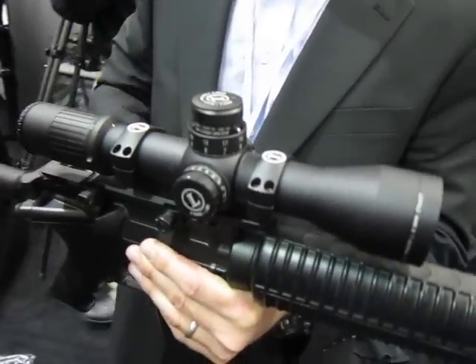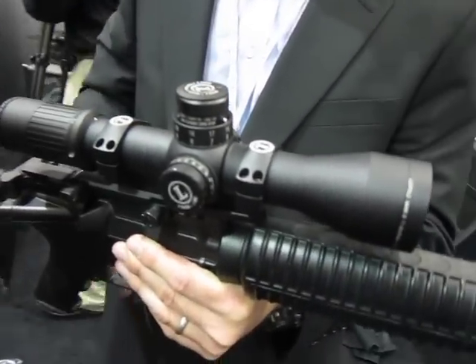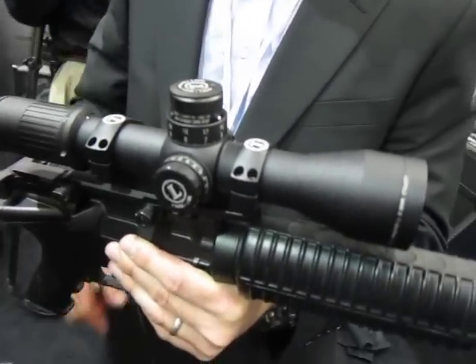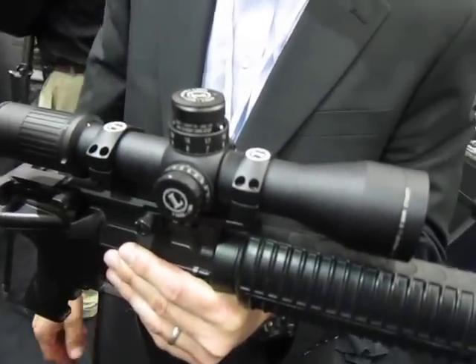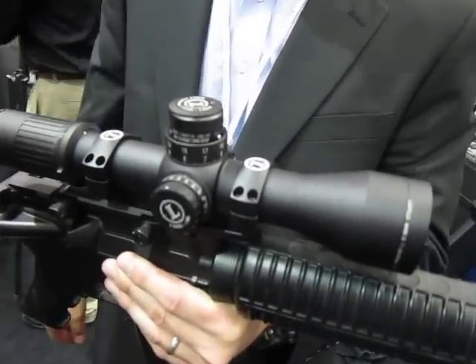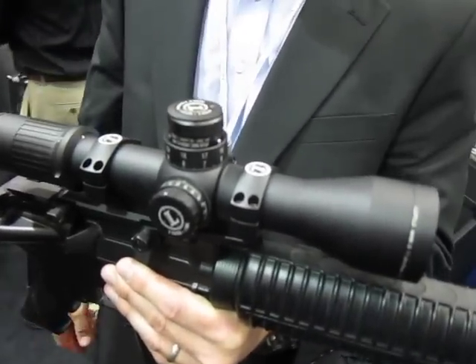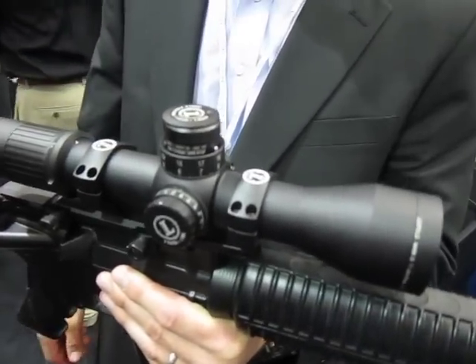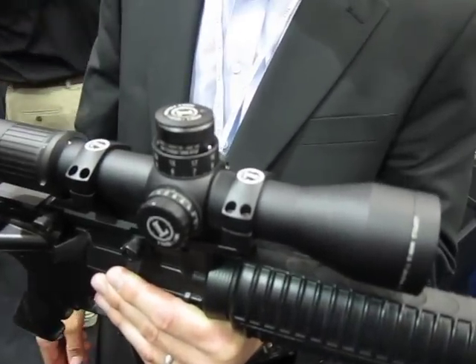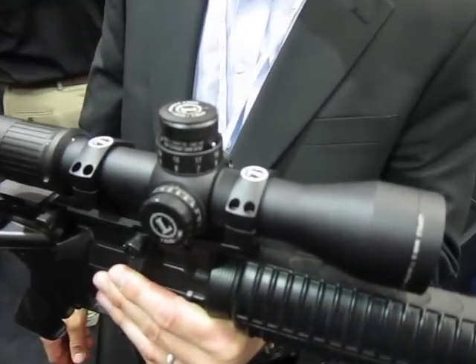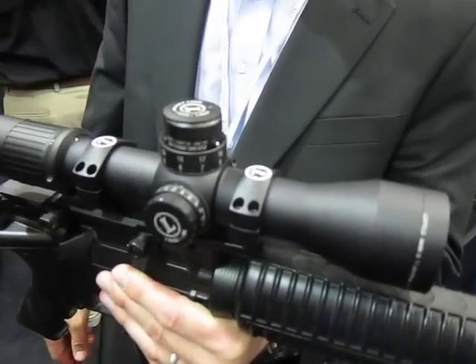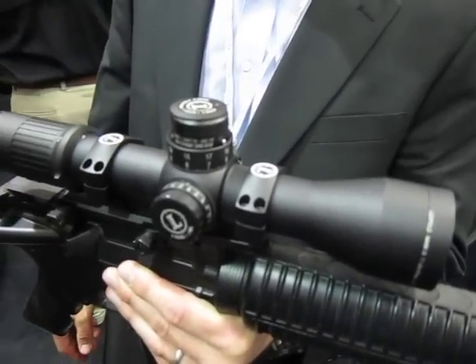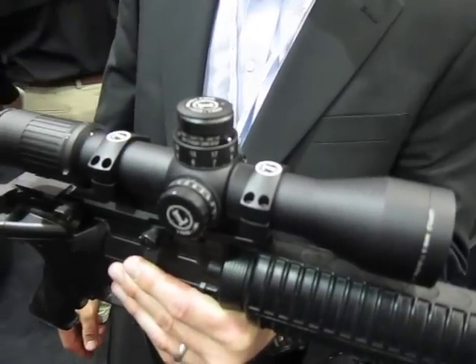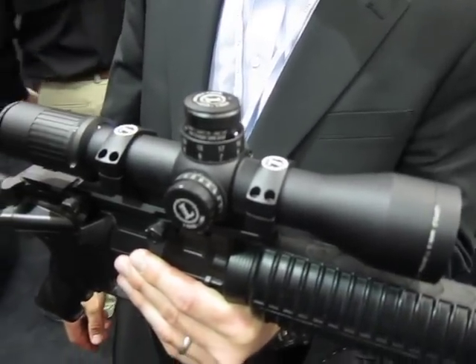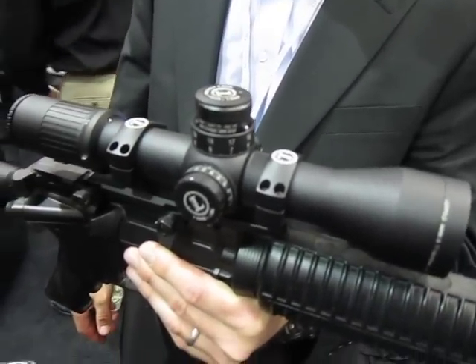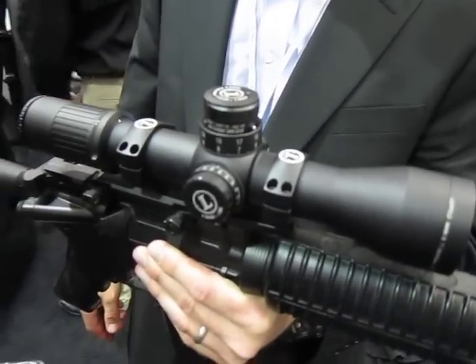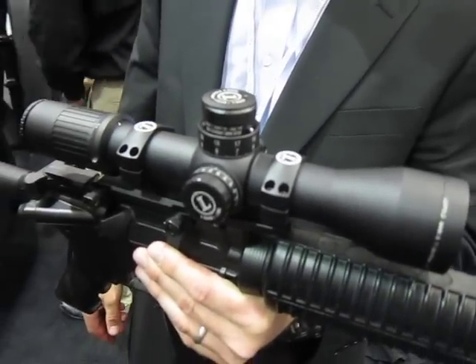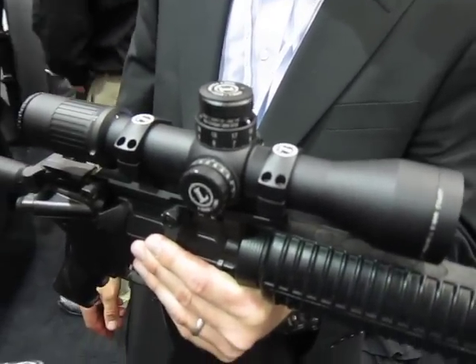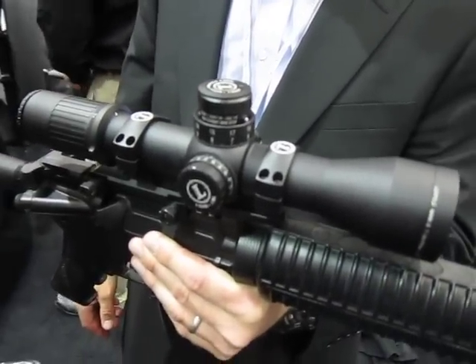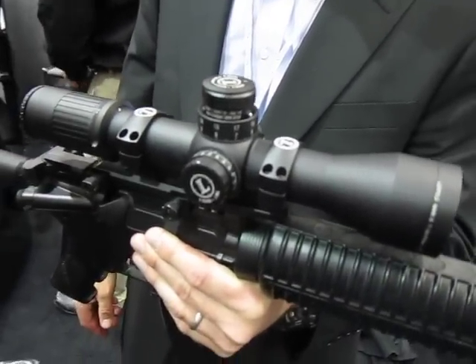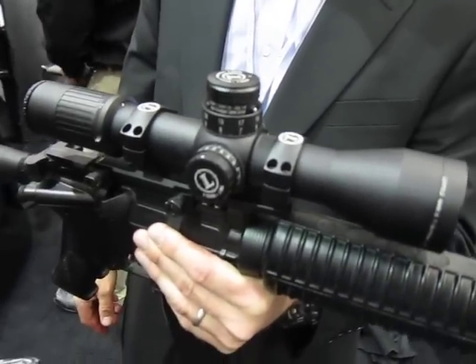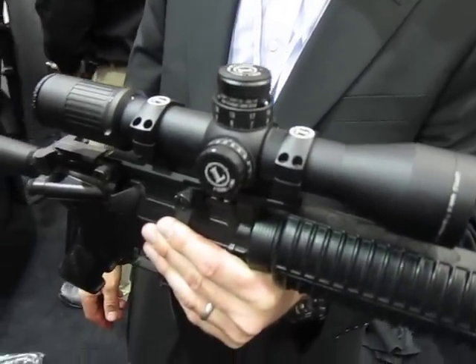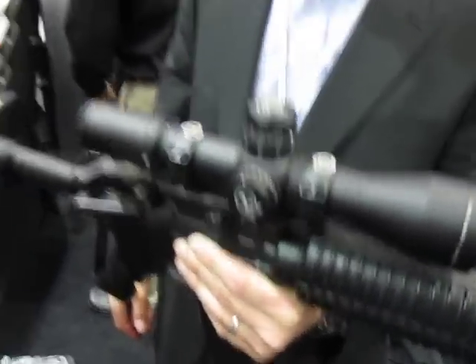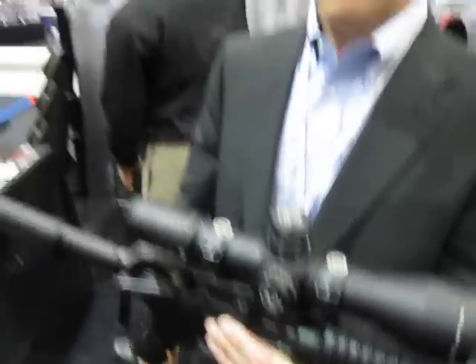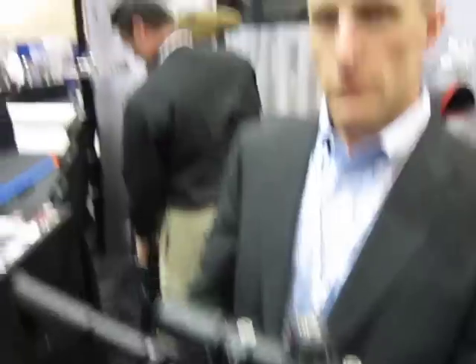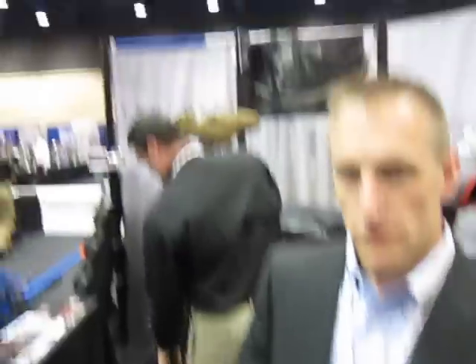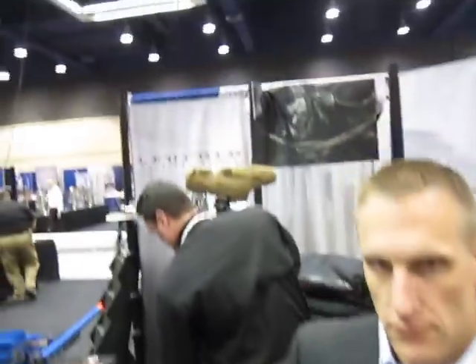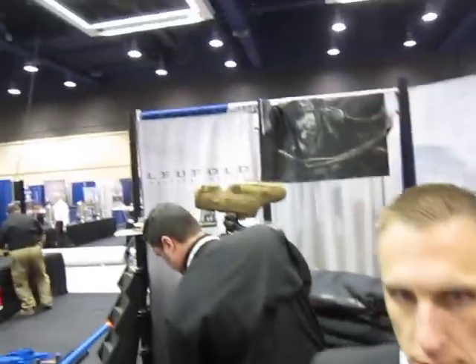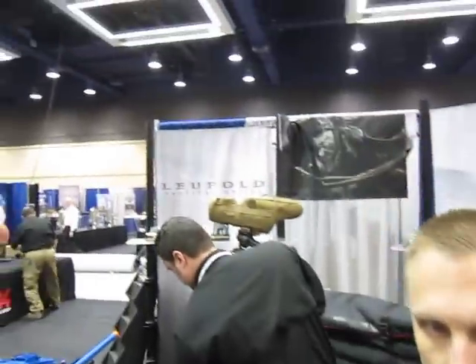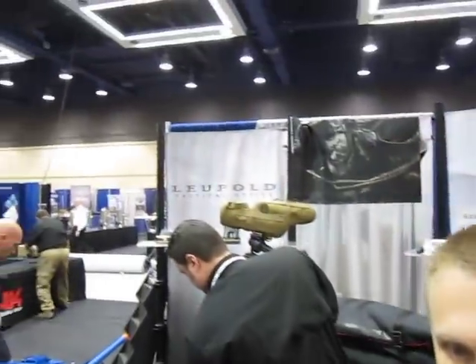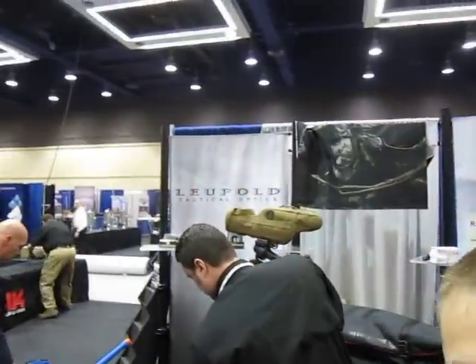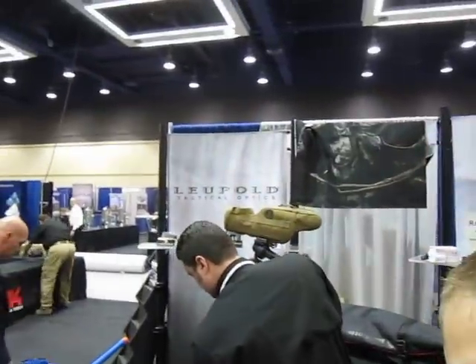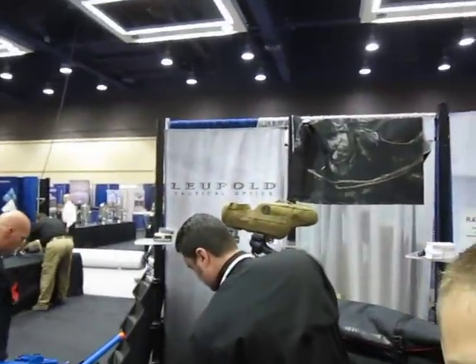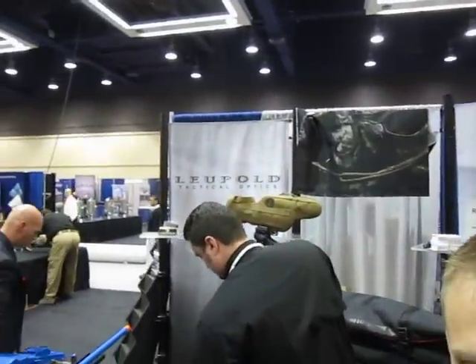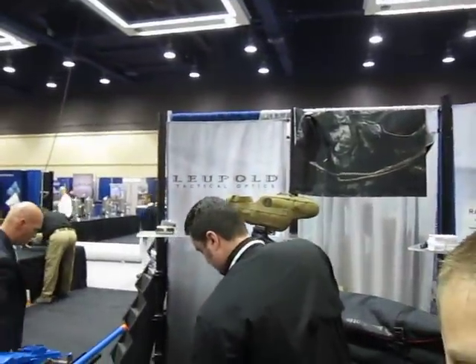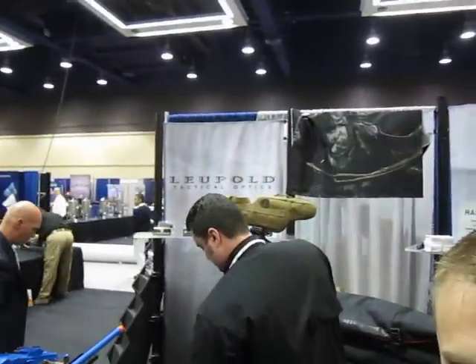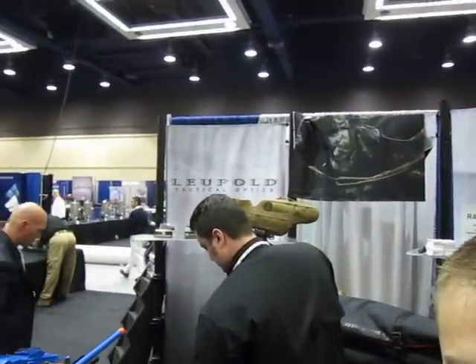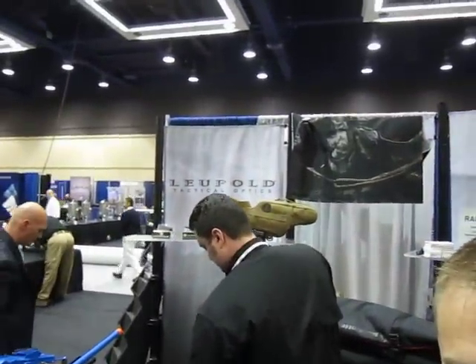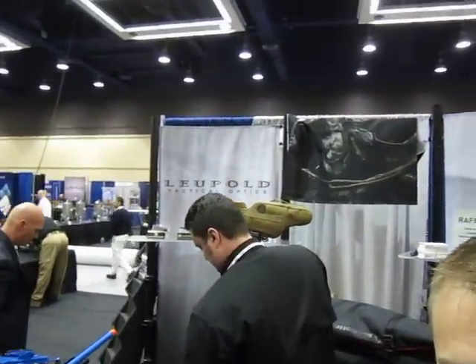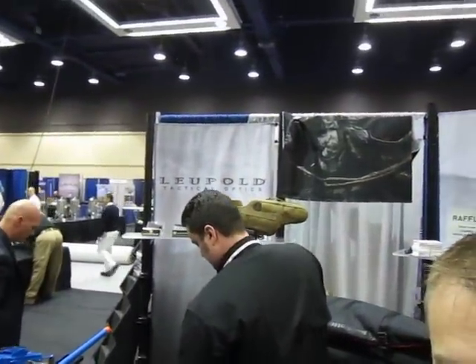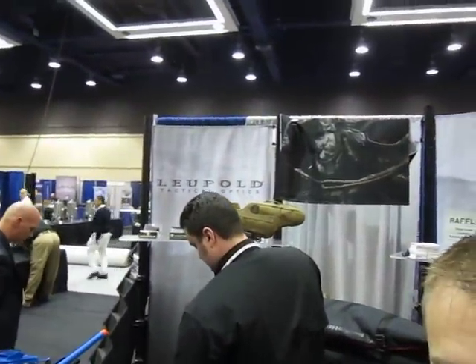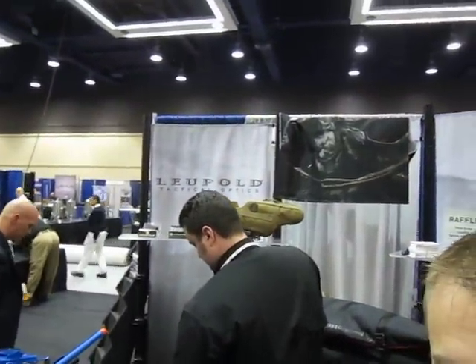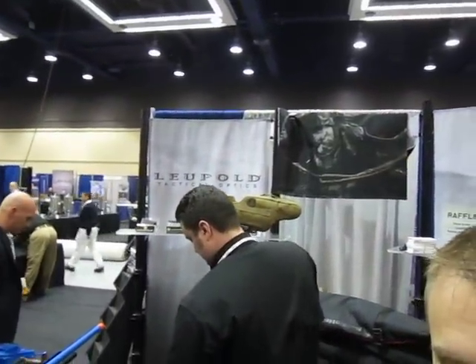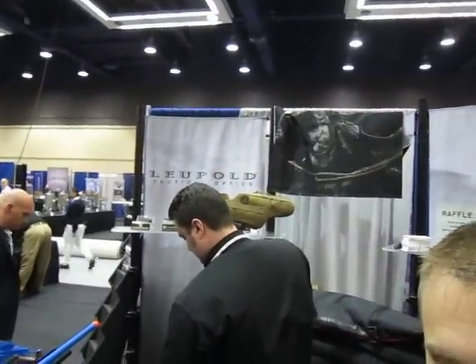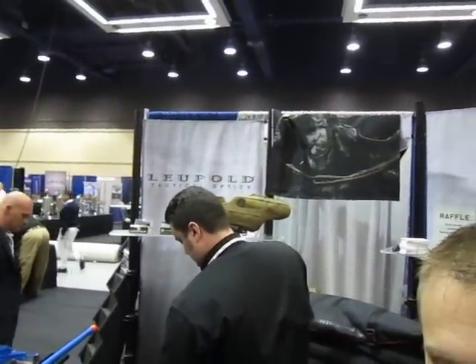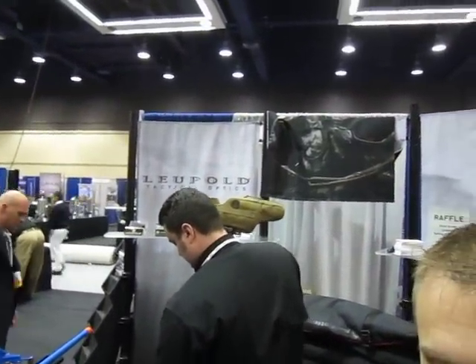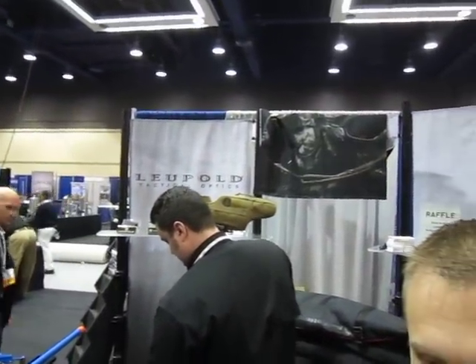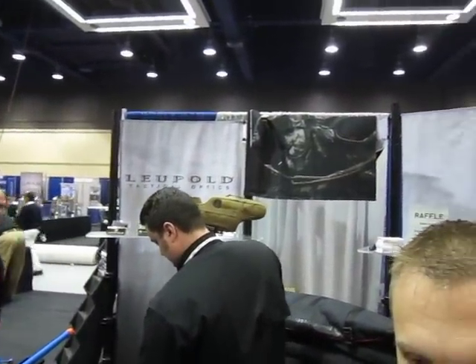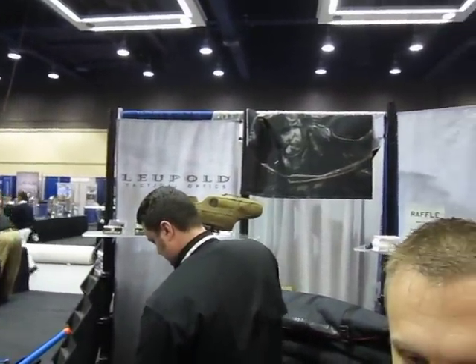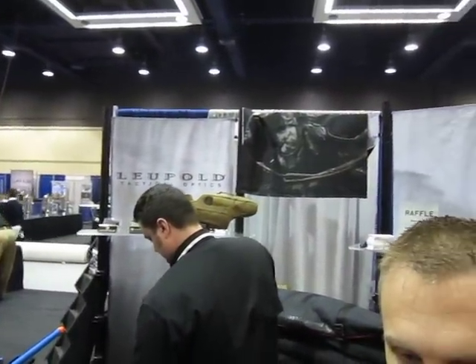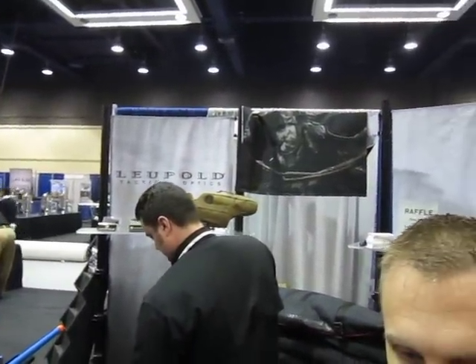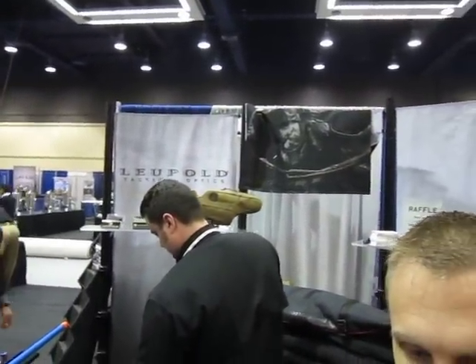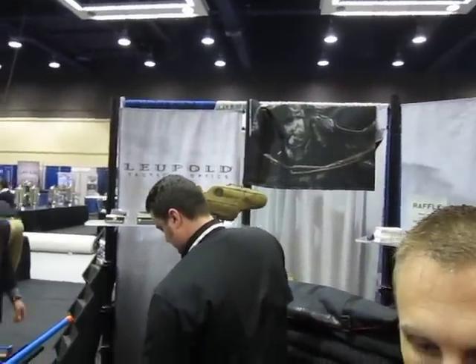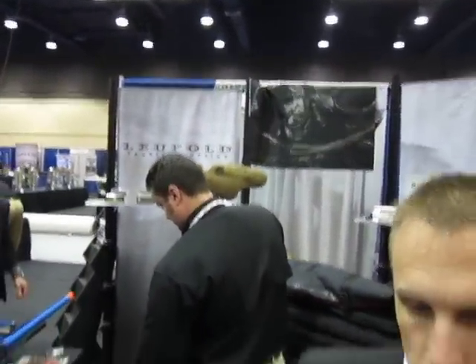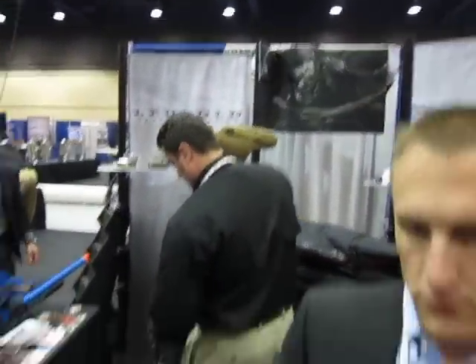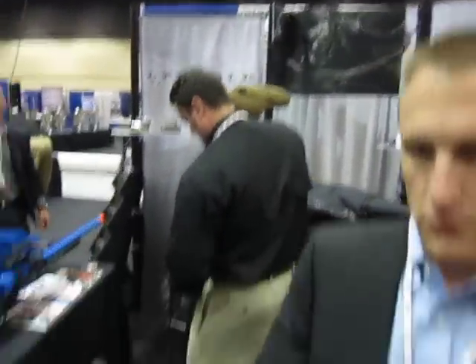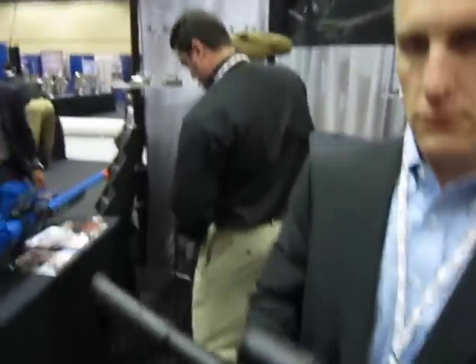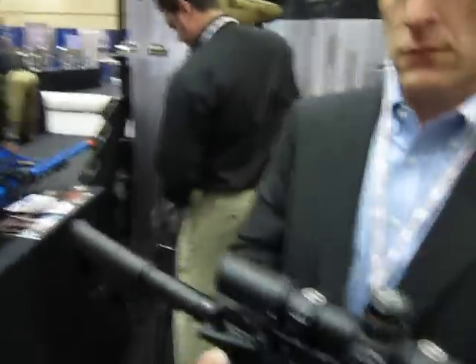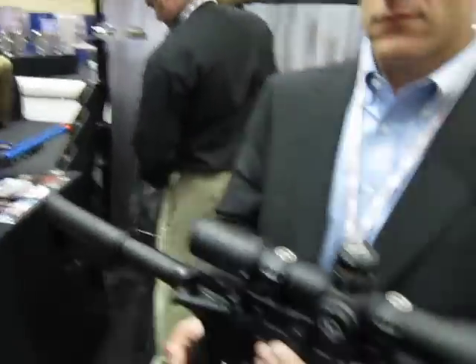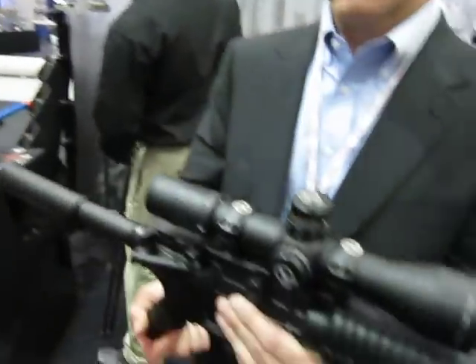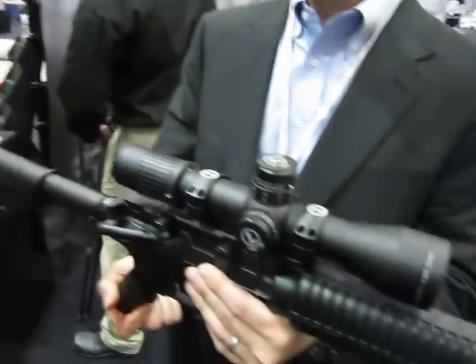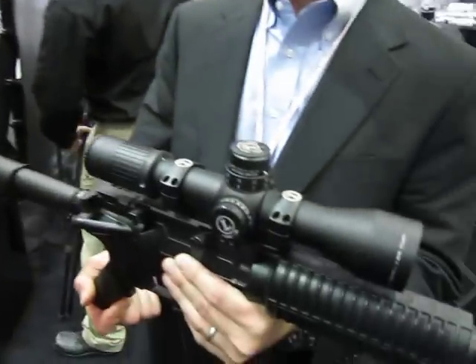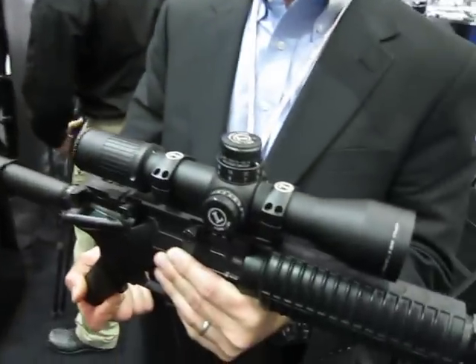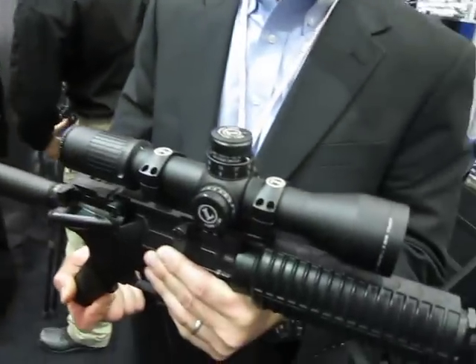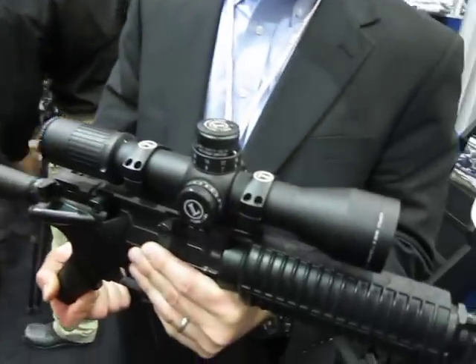This is the Mark 6, 3-18x44 with a 34mm main tube. This is Leupold tactical optics, and you are watching DefenseReview.com. Thank you very much.